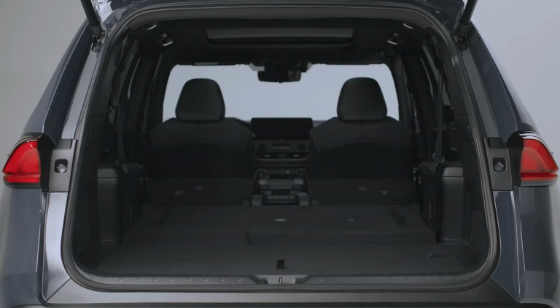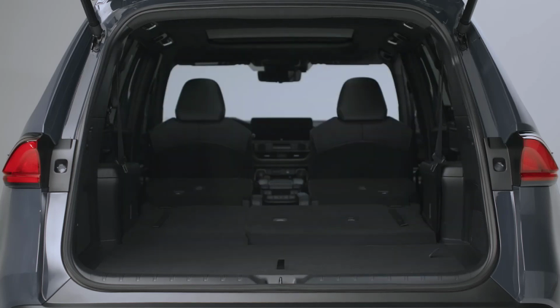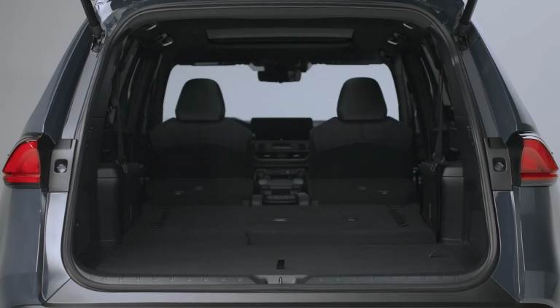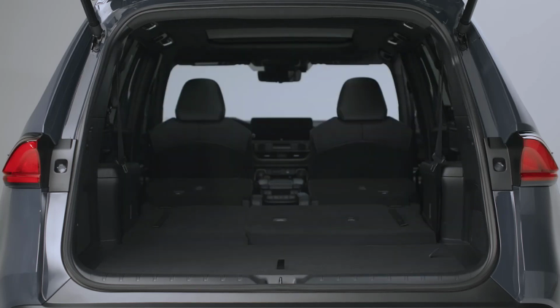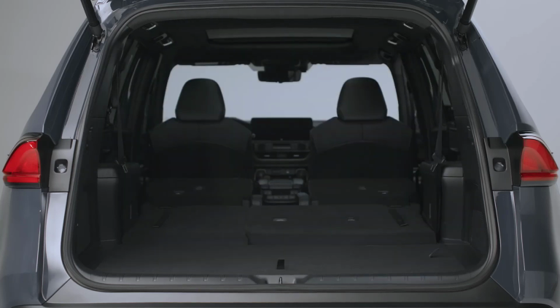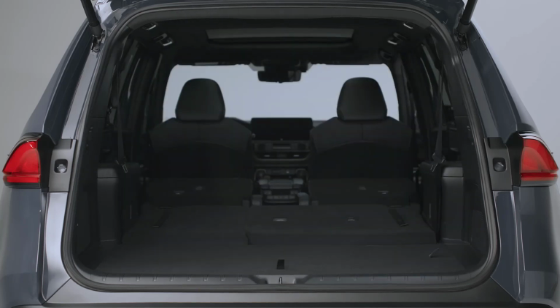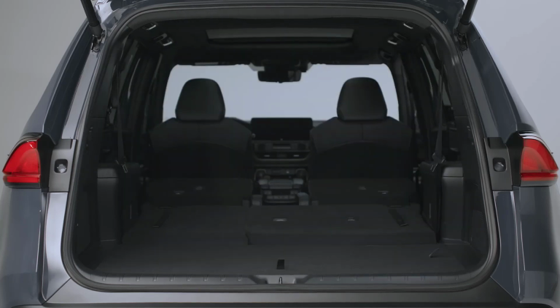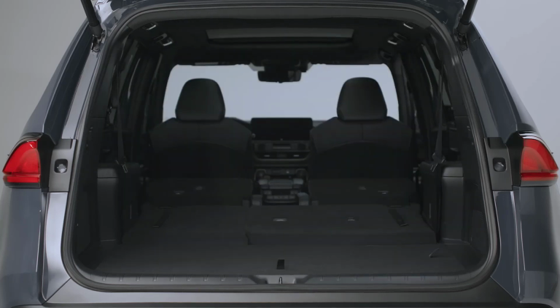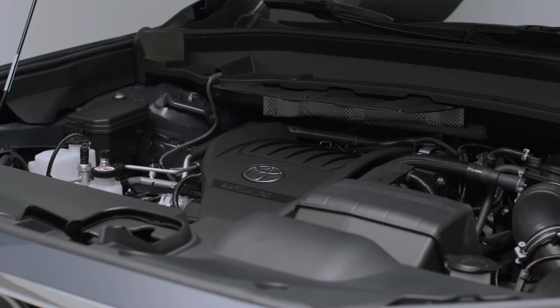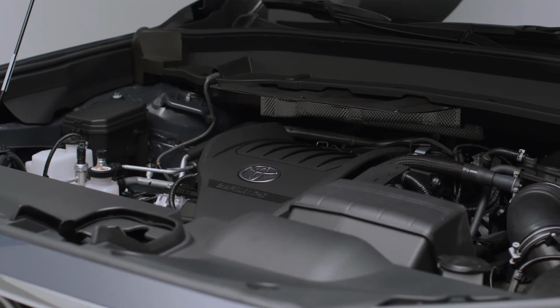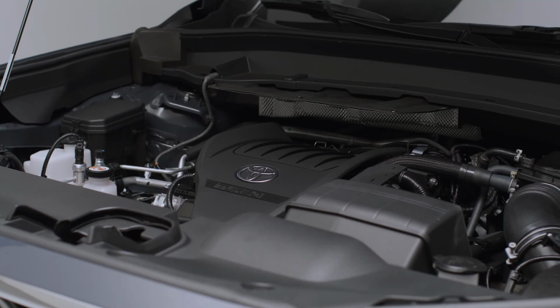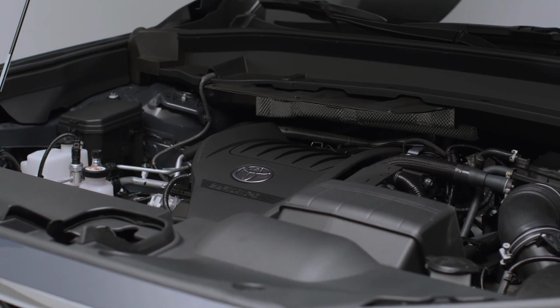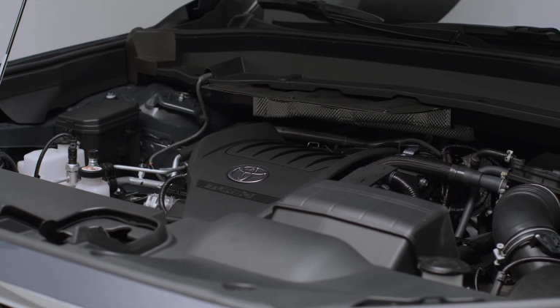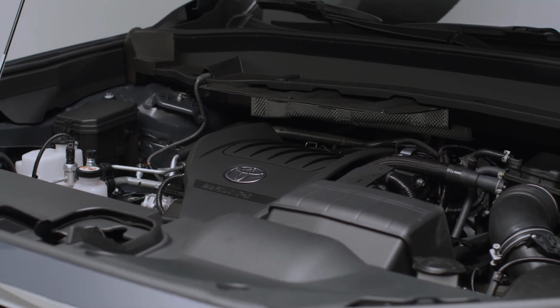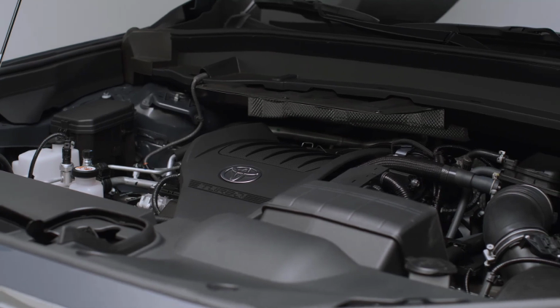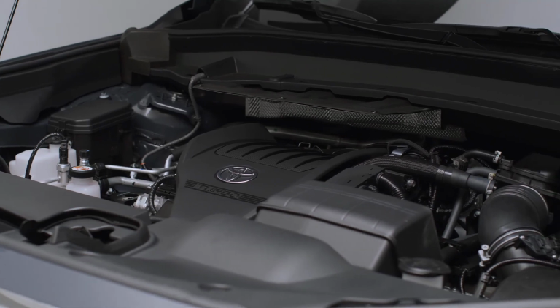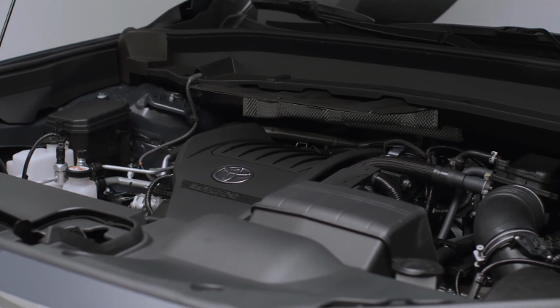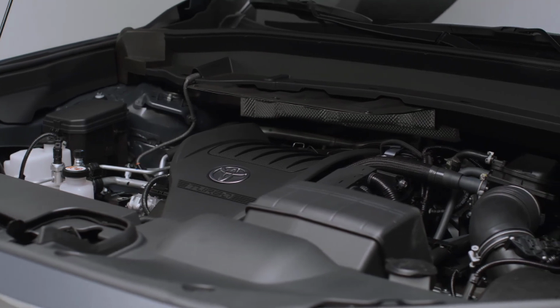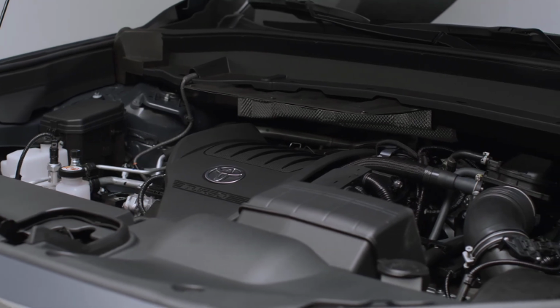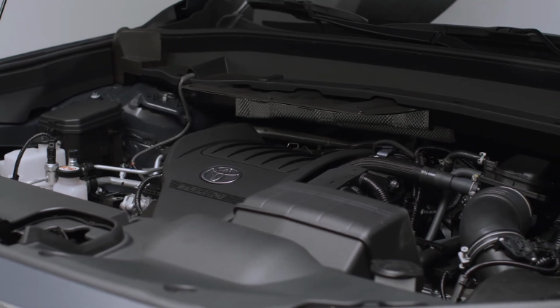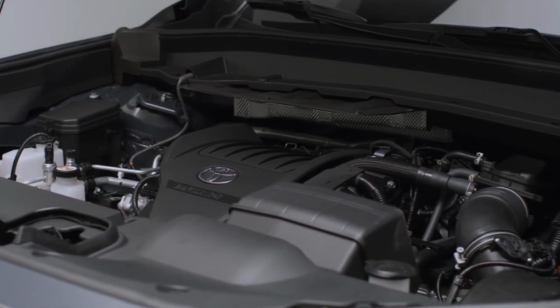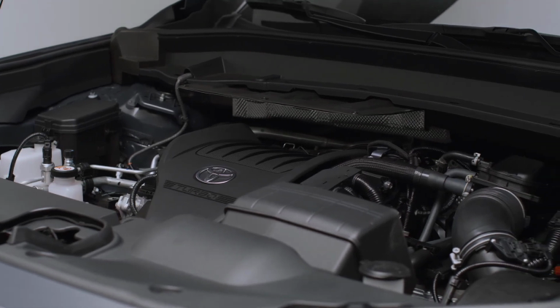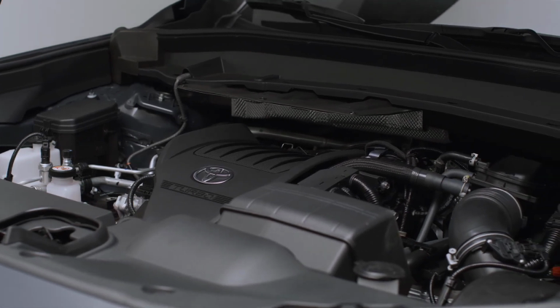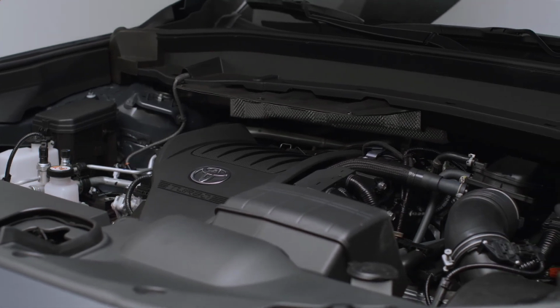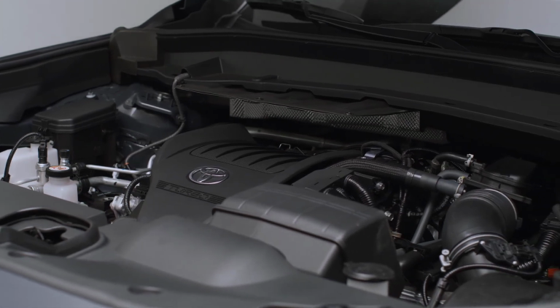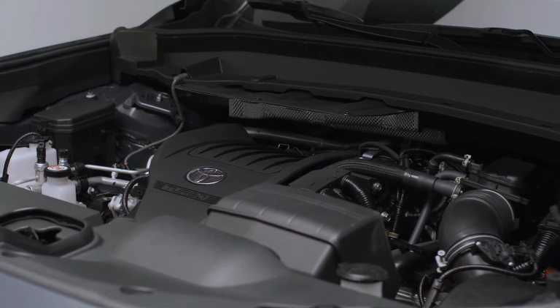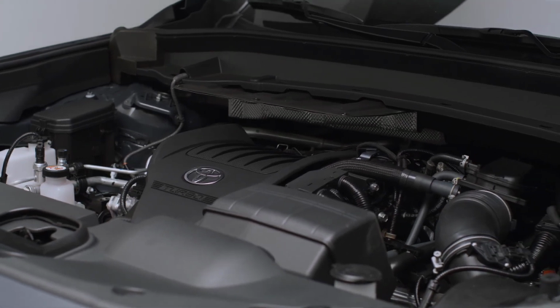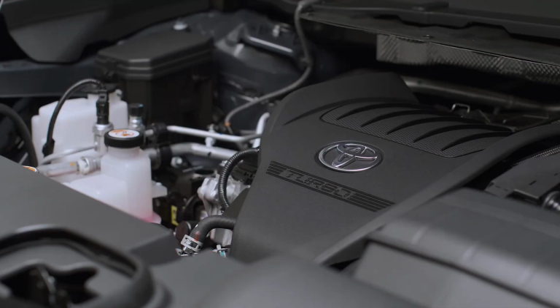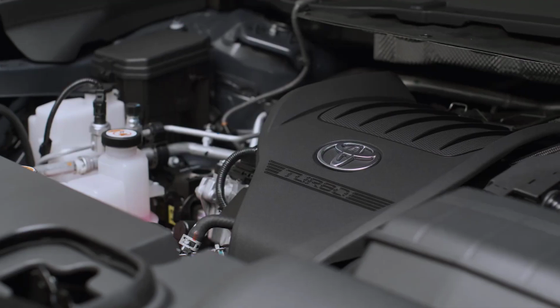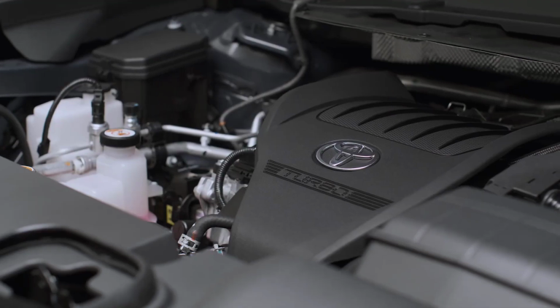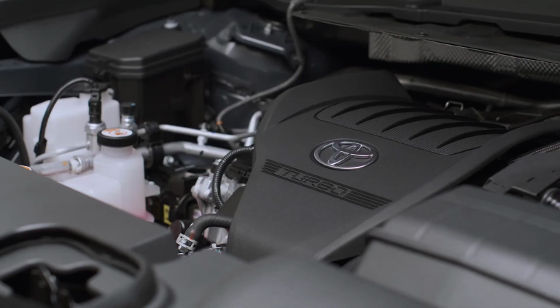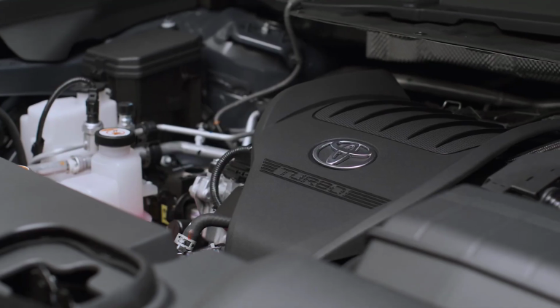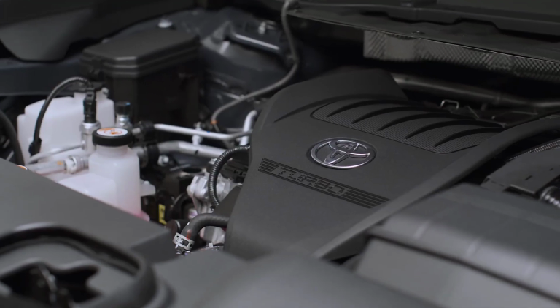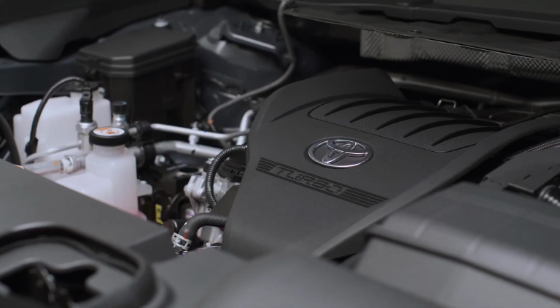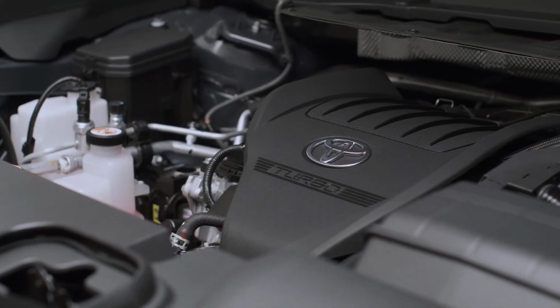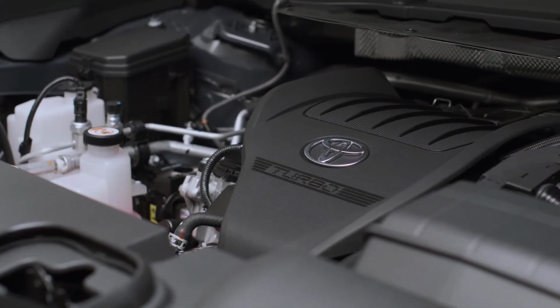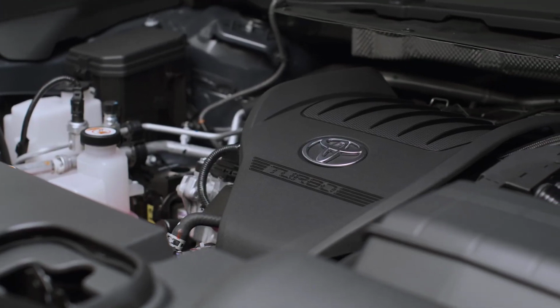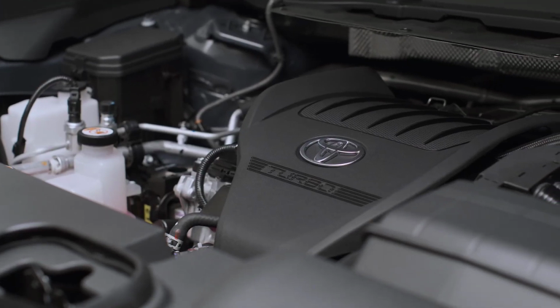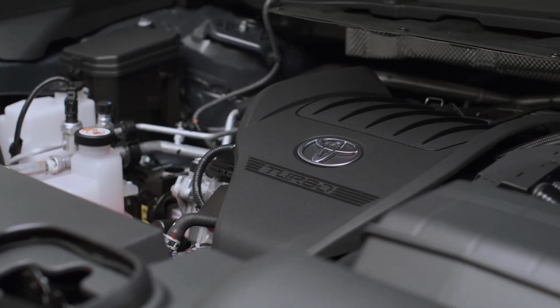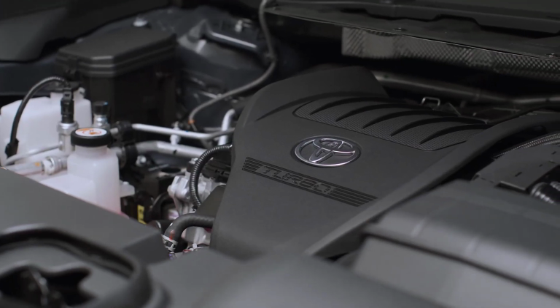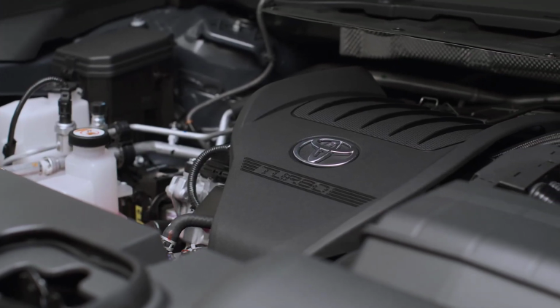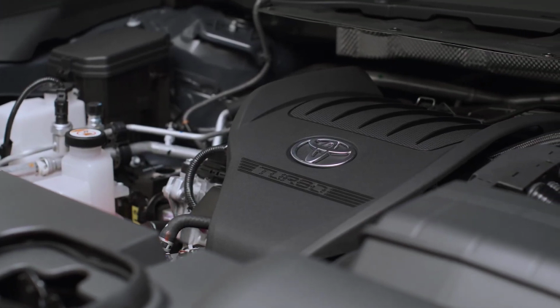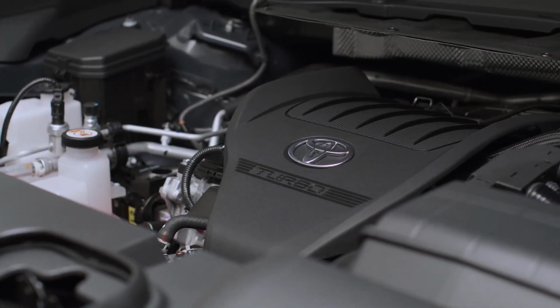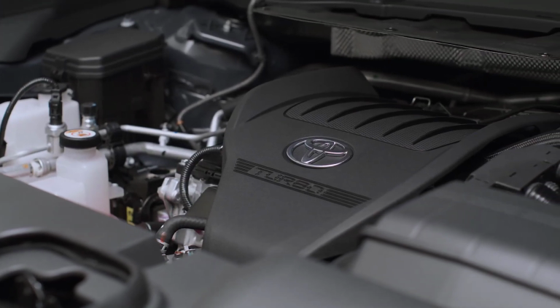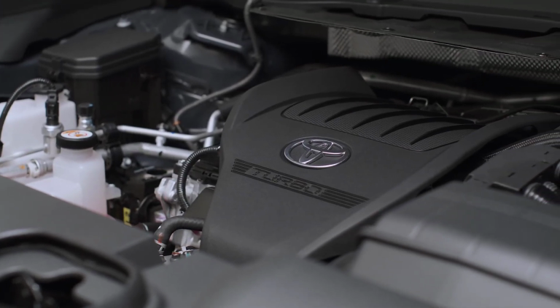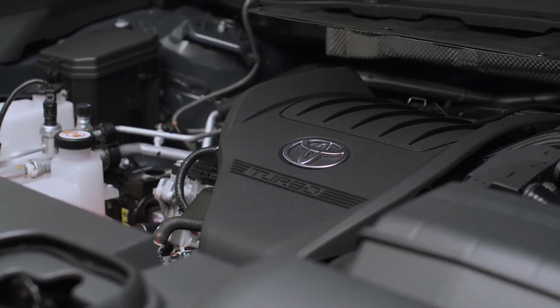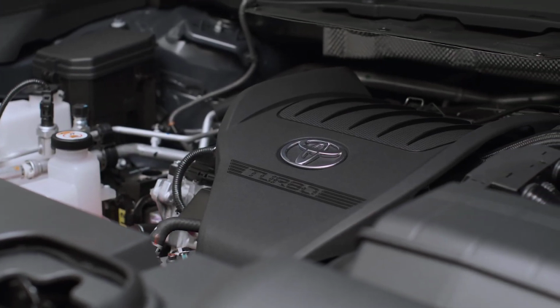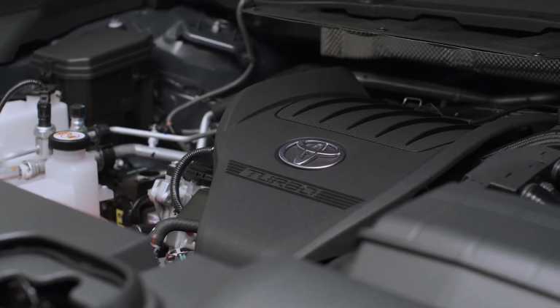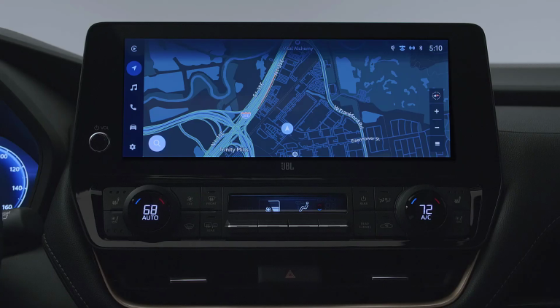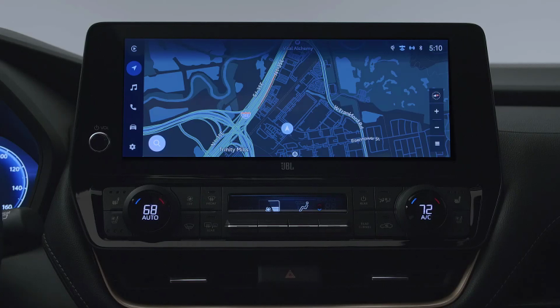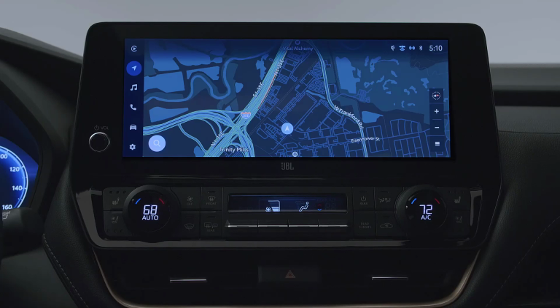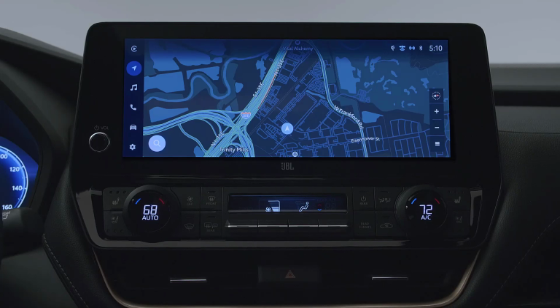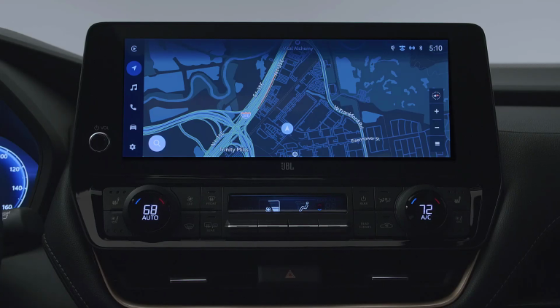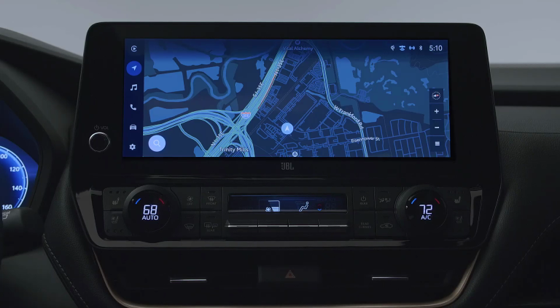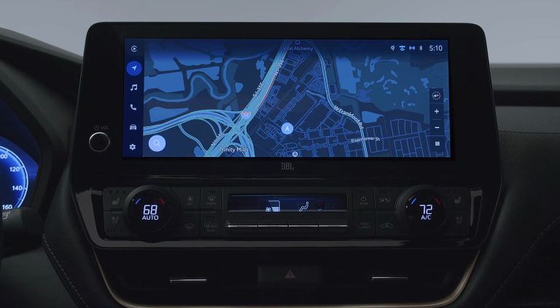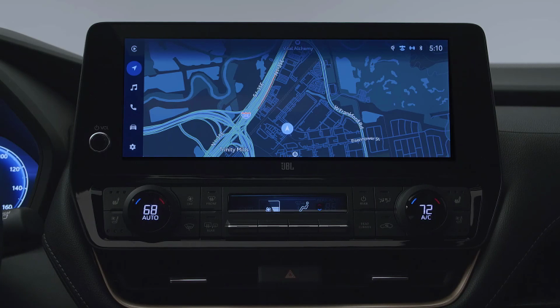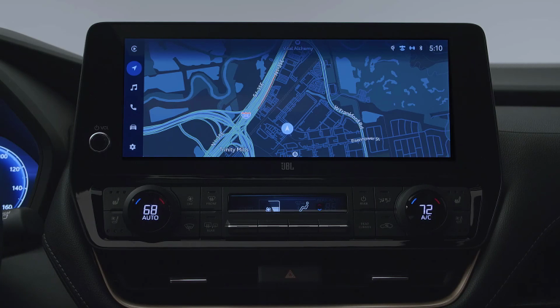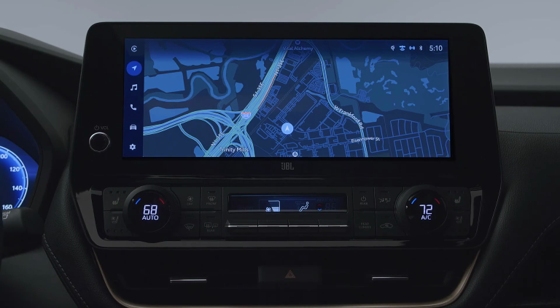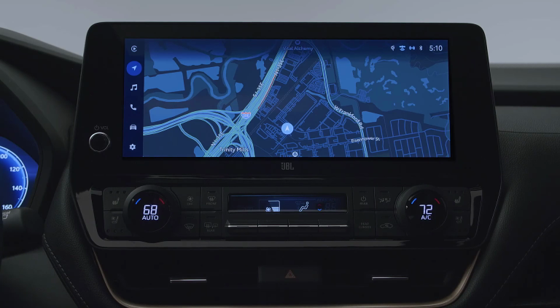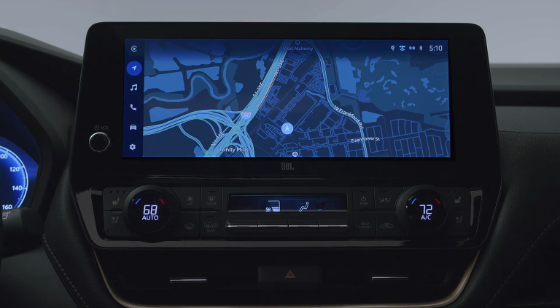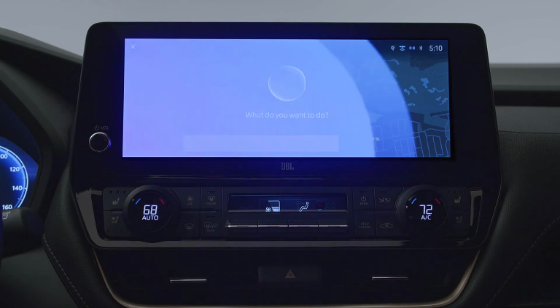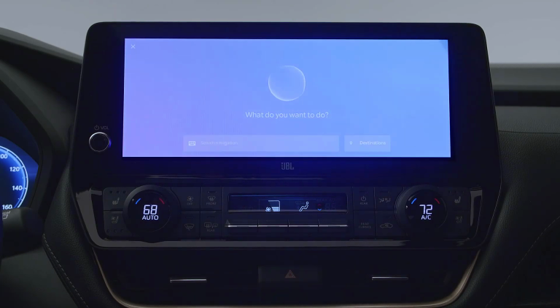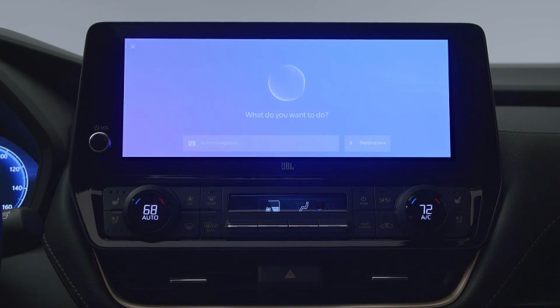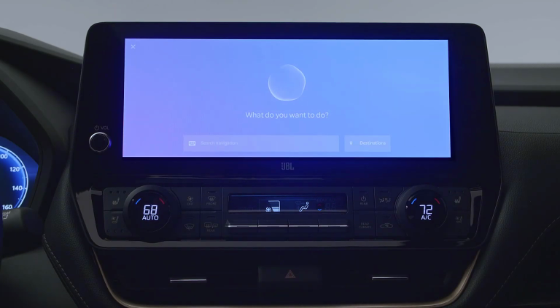The 2024 Grand Highlander will be produced at Toyota's plant in Princeton, Indiana, and pricing will be available later this summer.